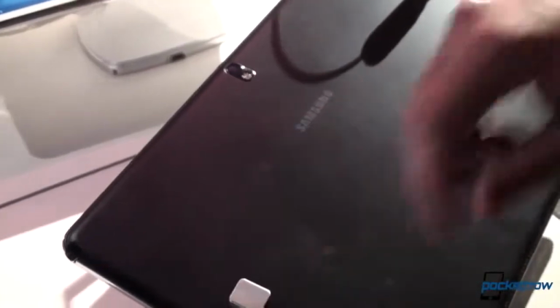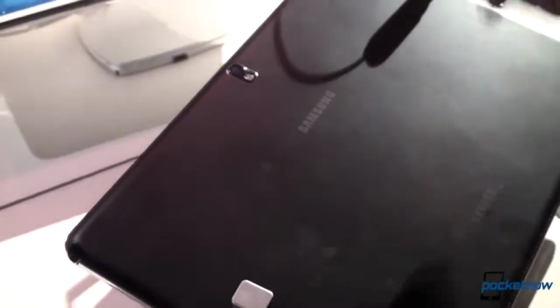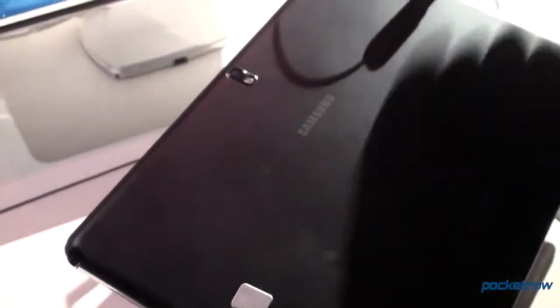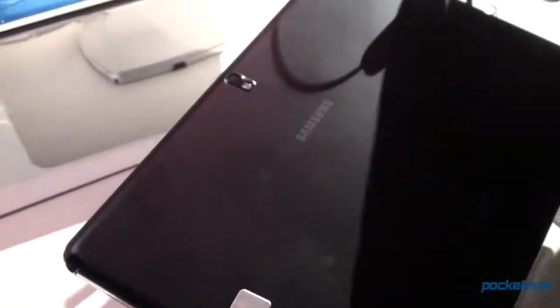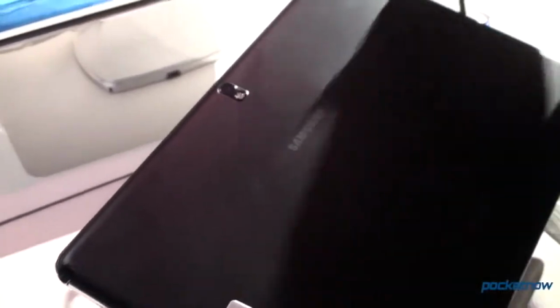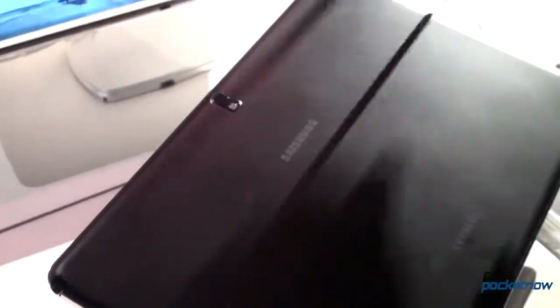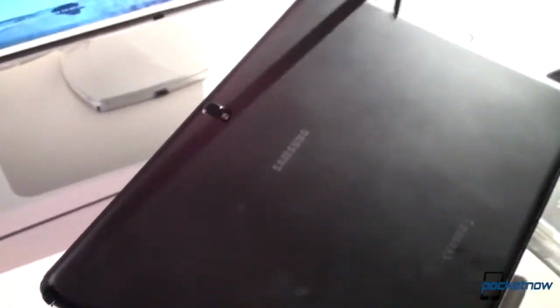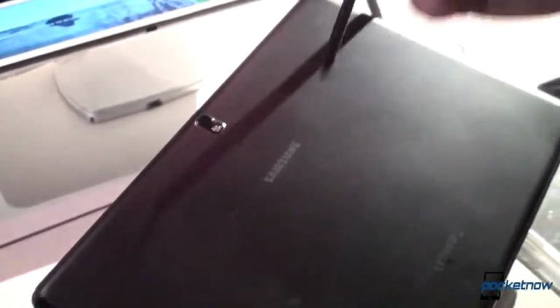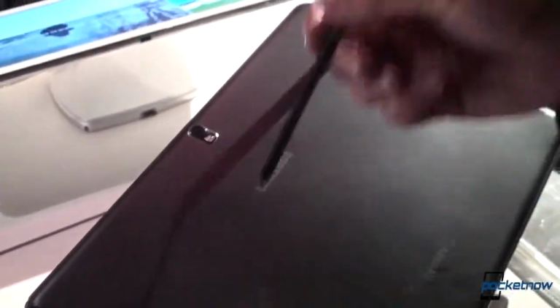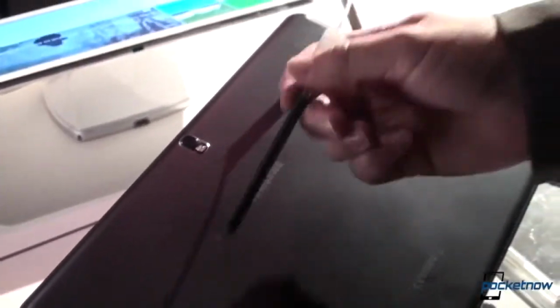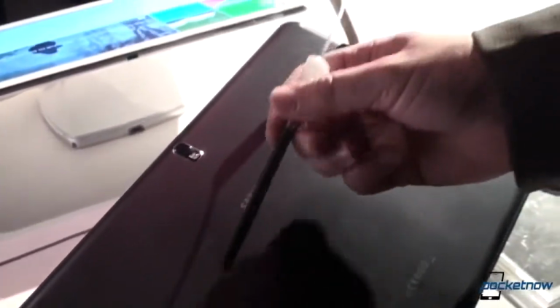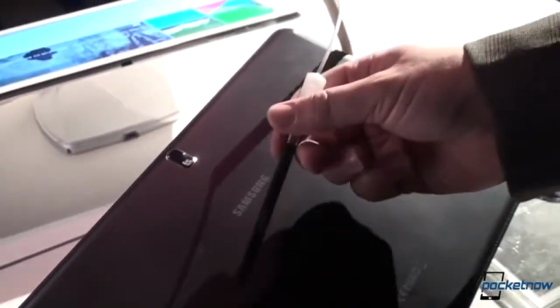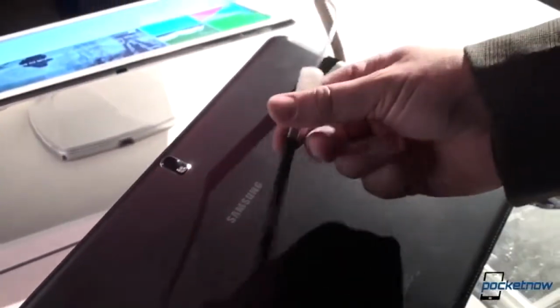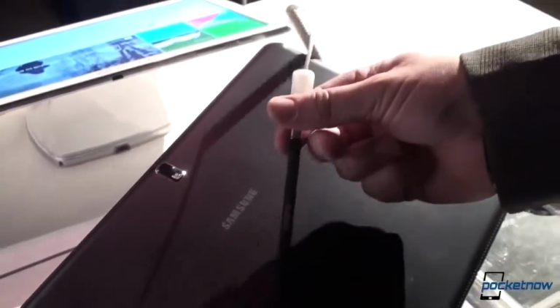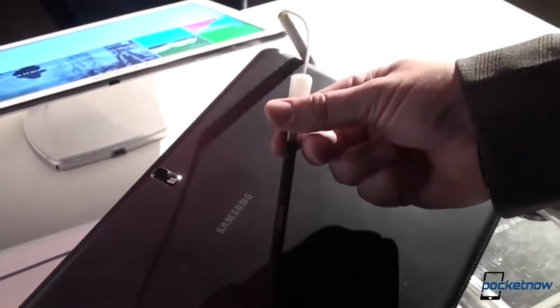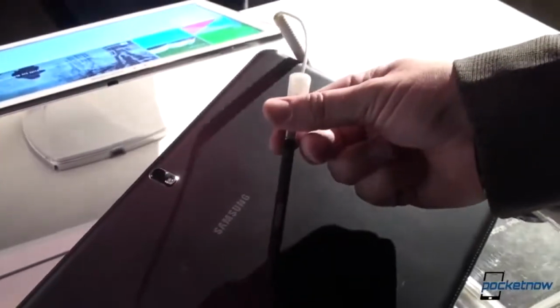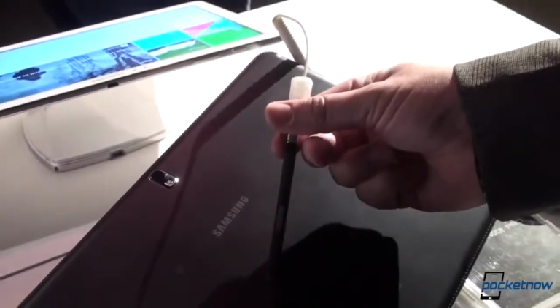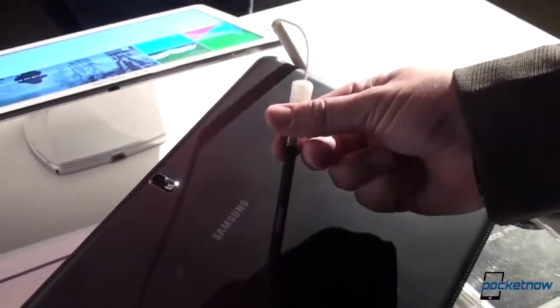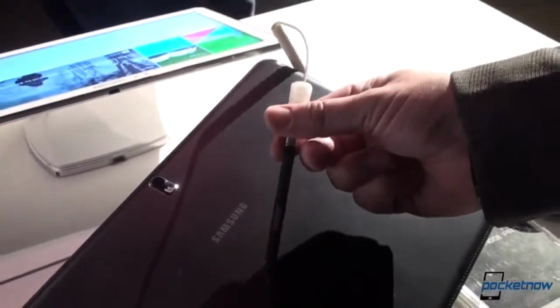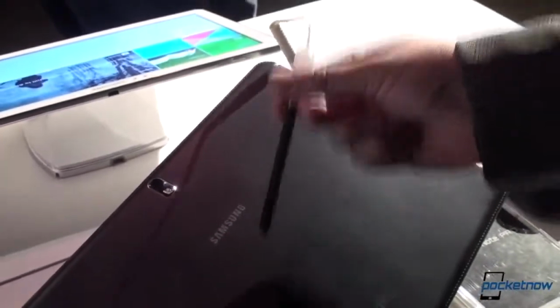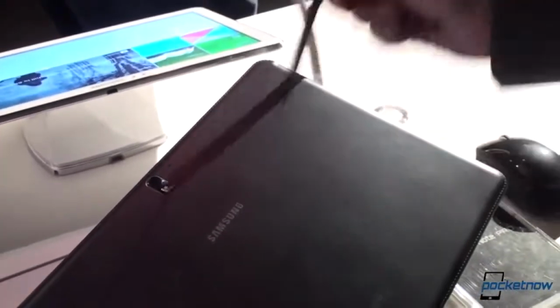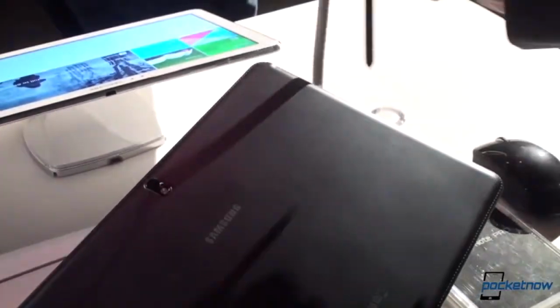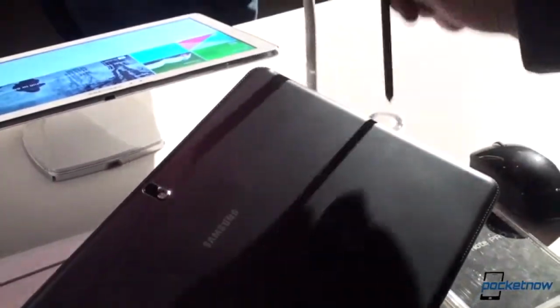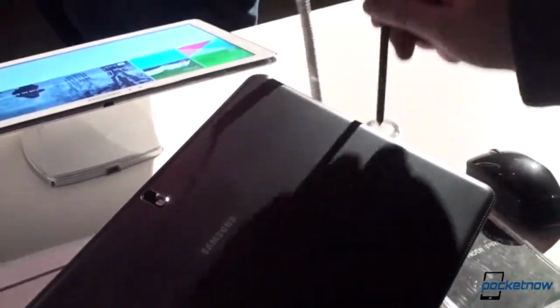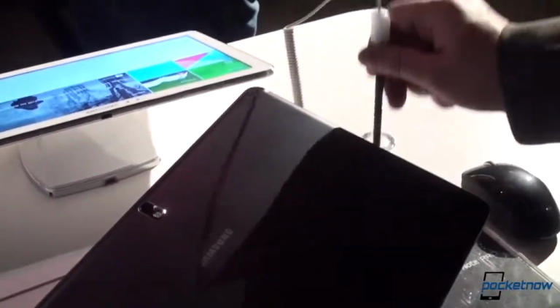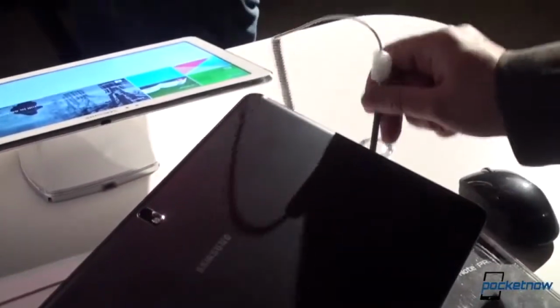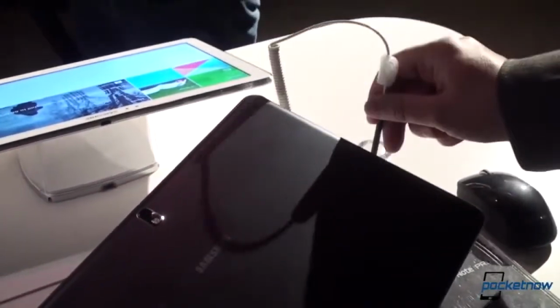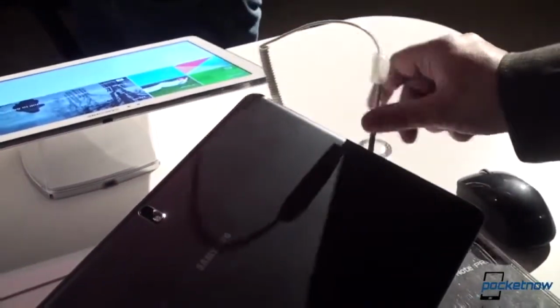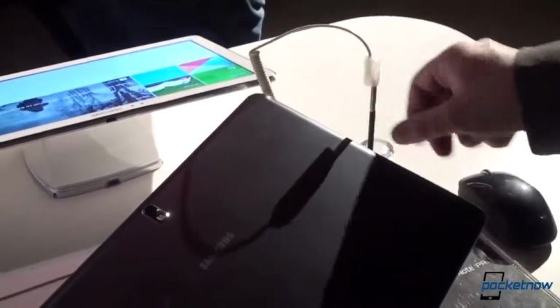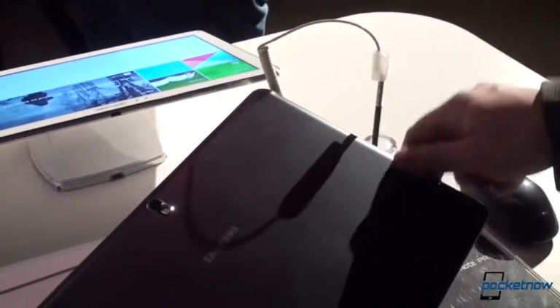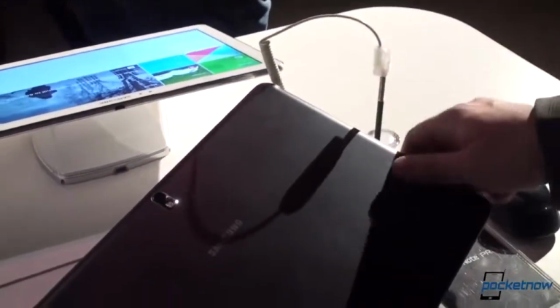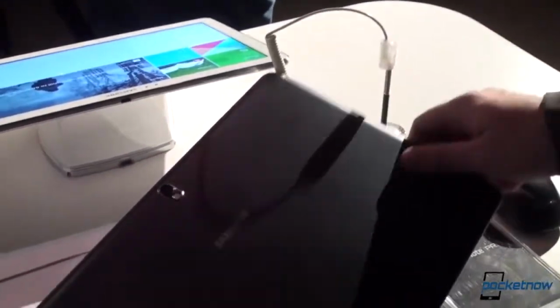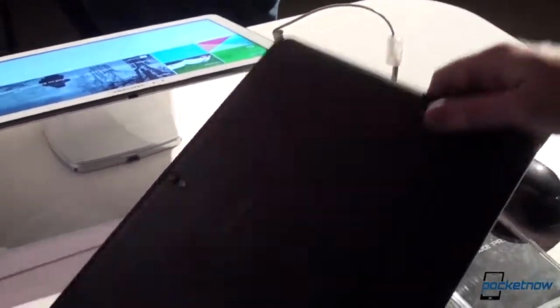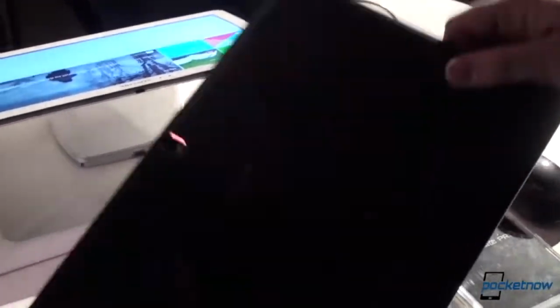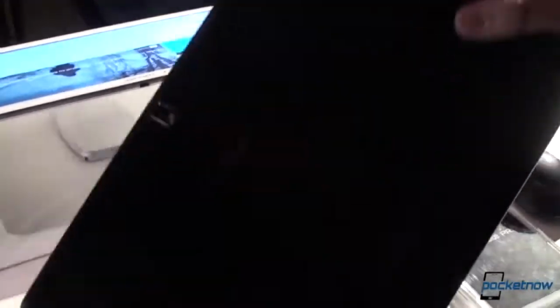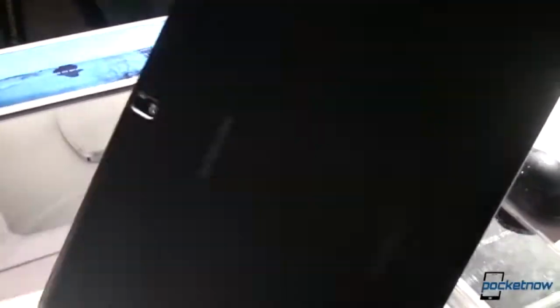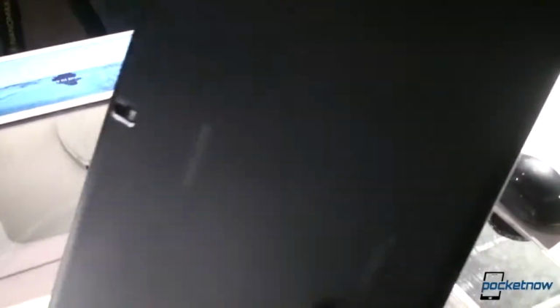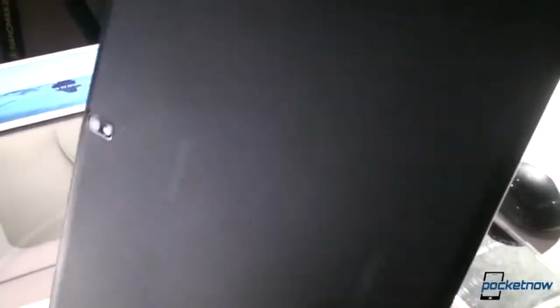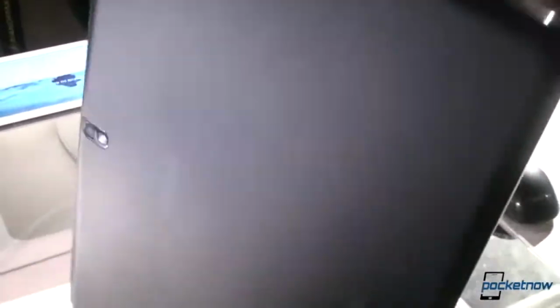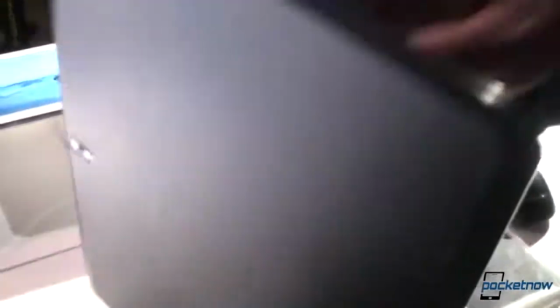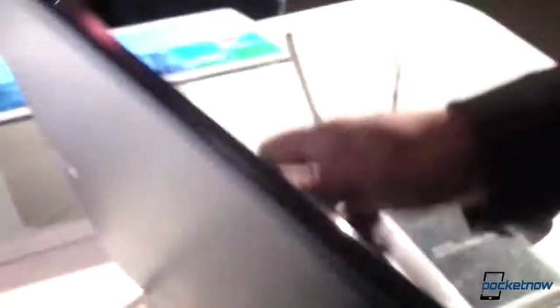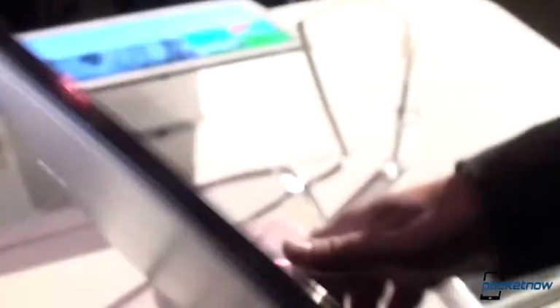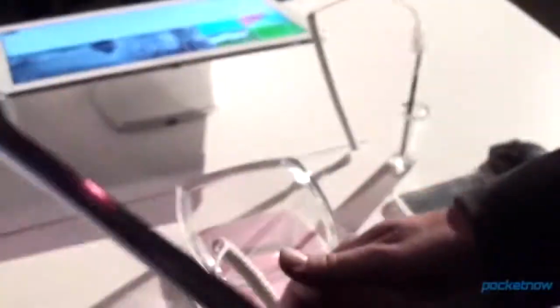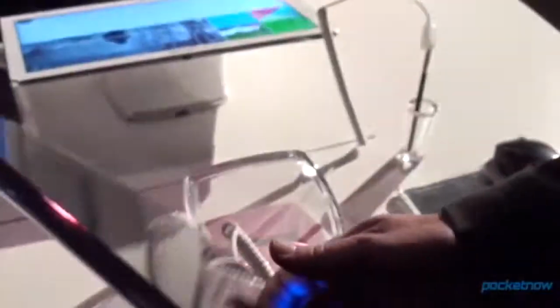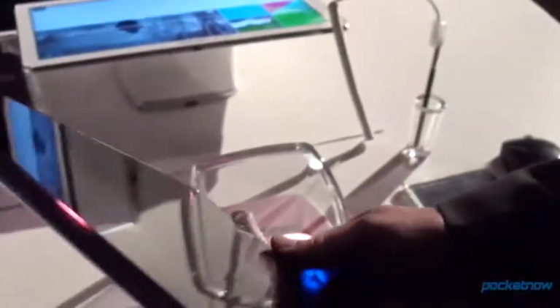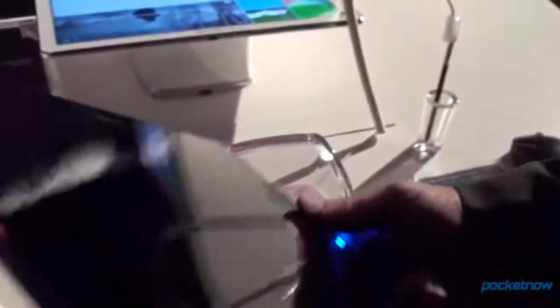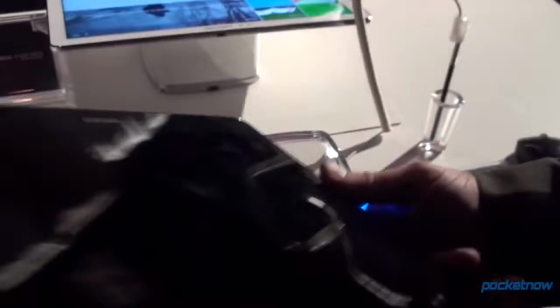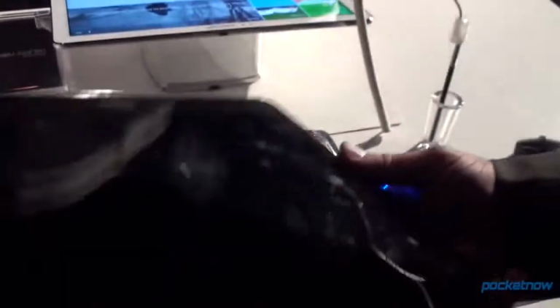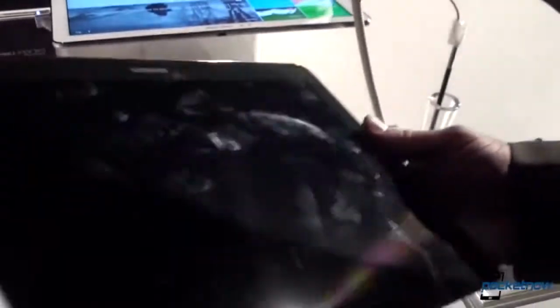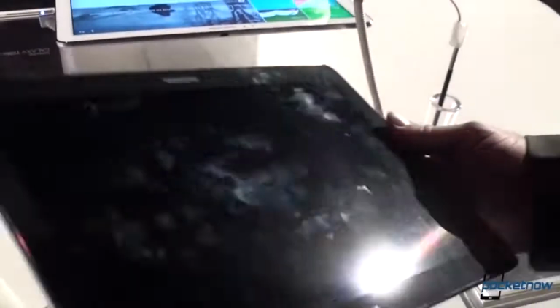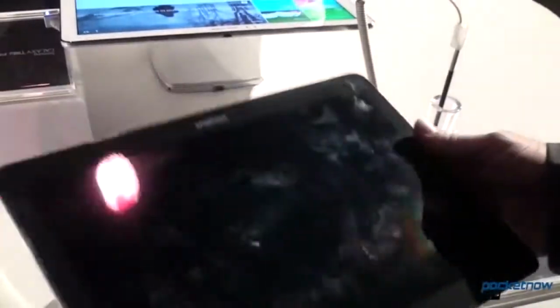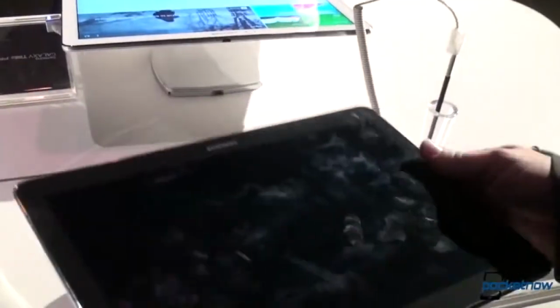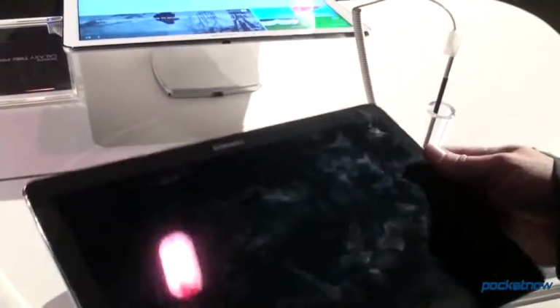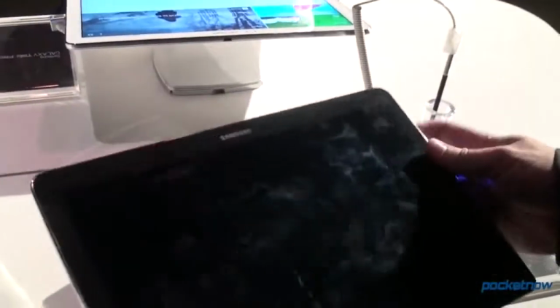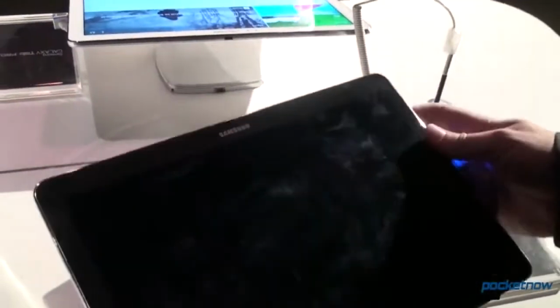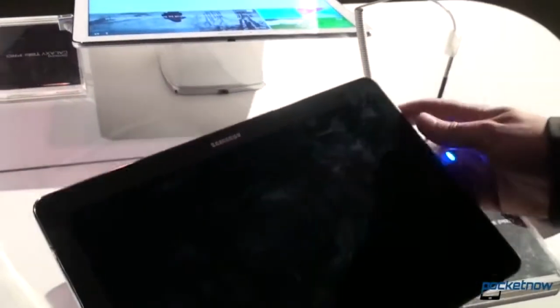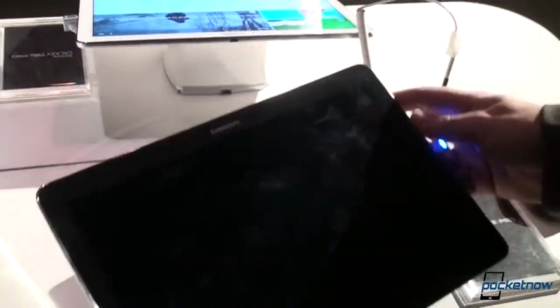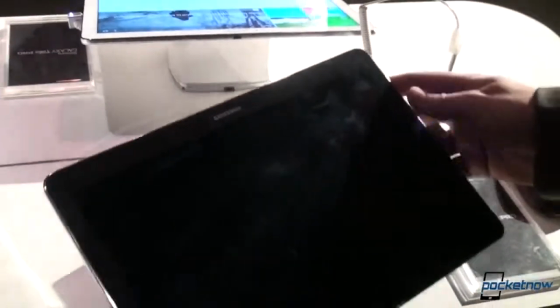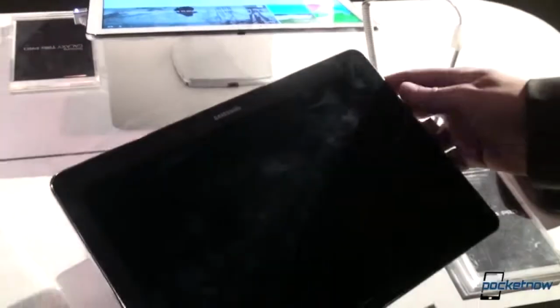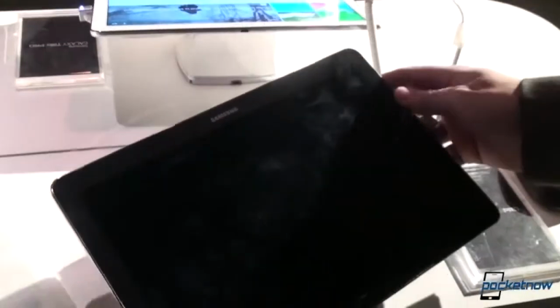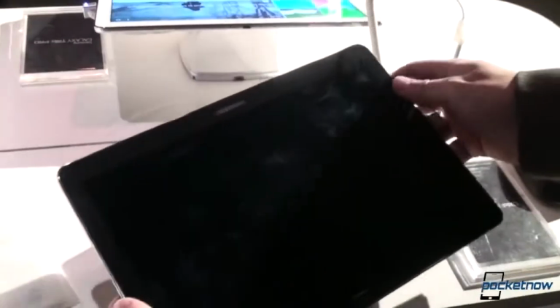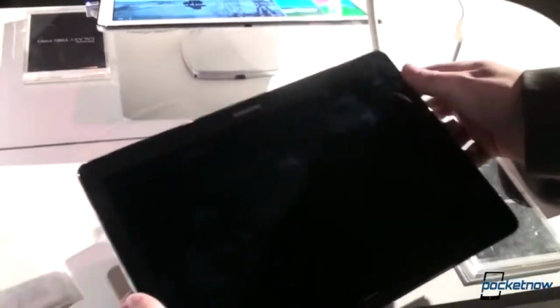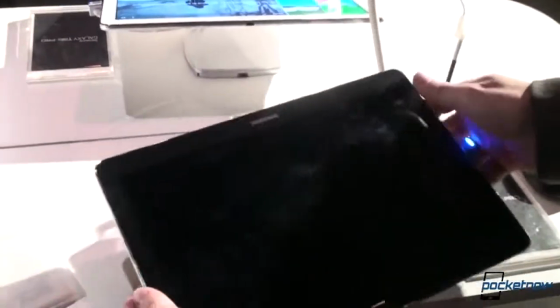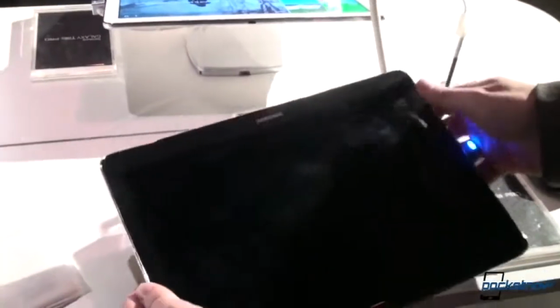It lives in the corner there, and on display of course it lives right here. Flip the device over — the same kind of stuff we talked about in the Tab video.